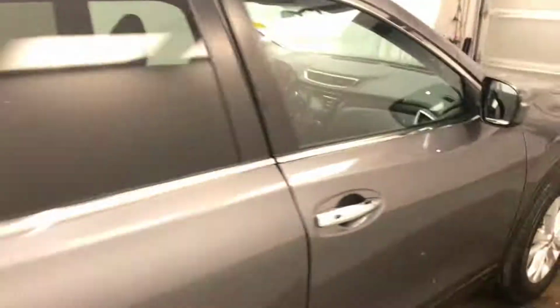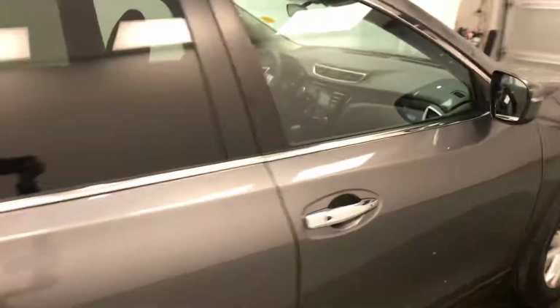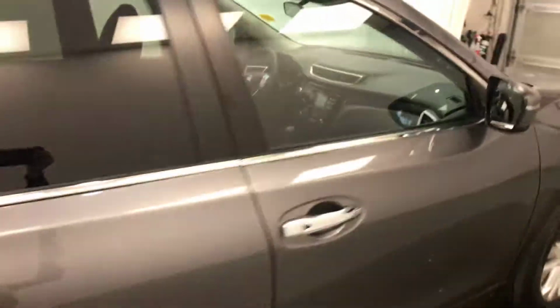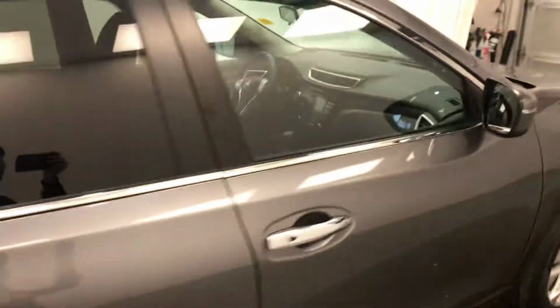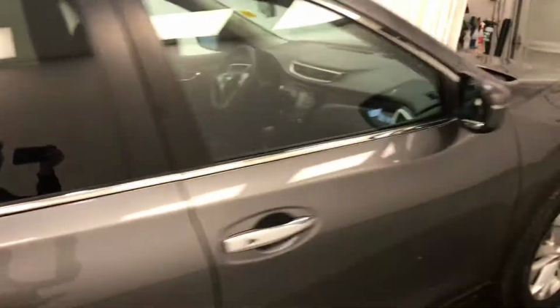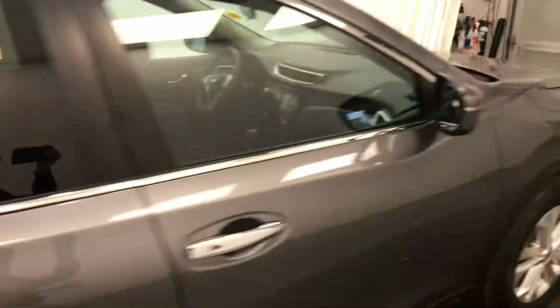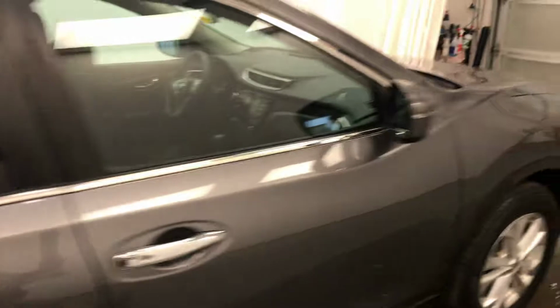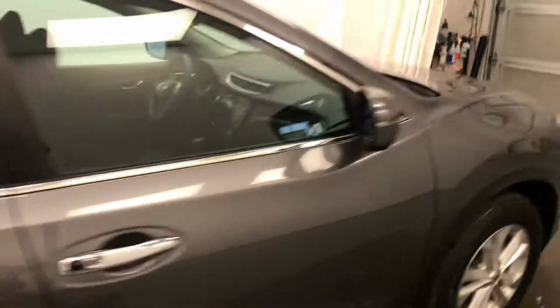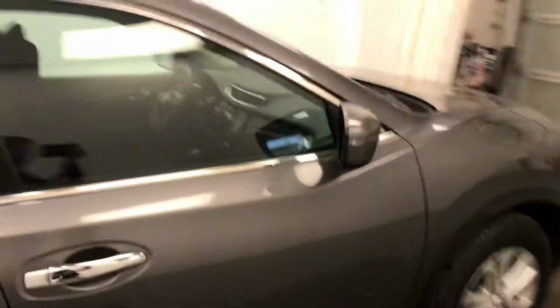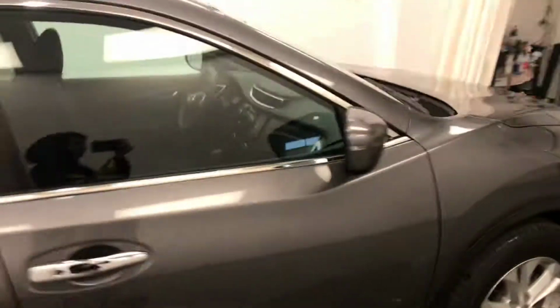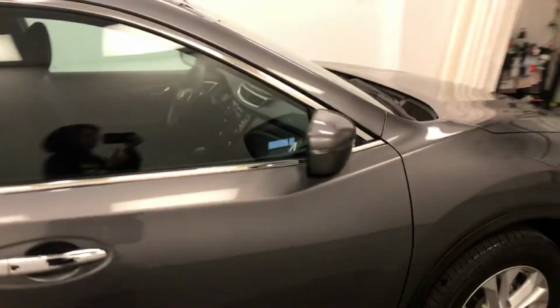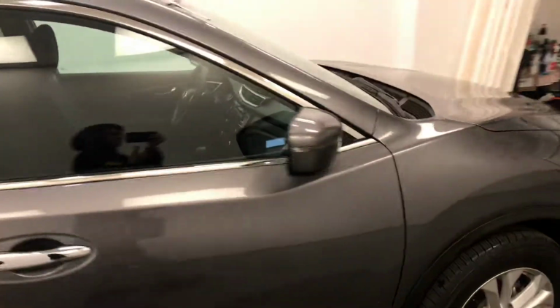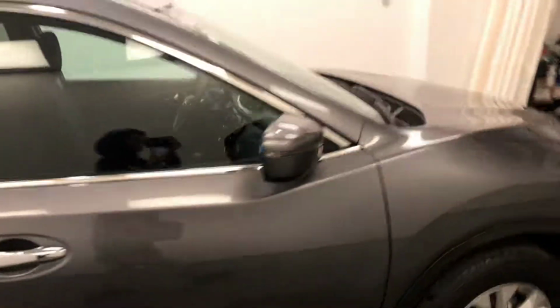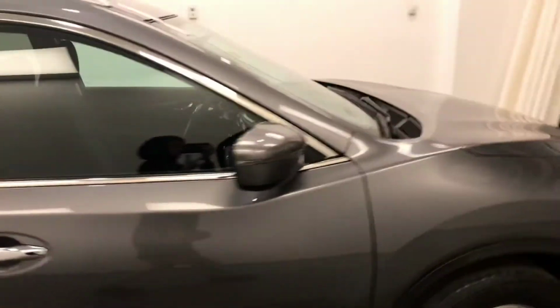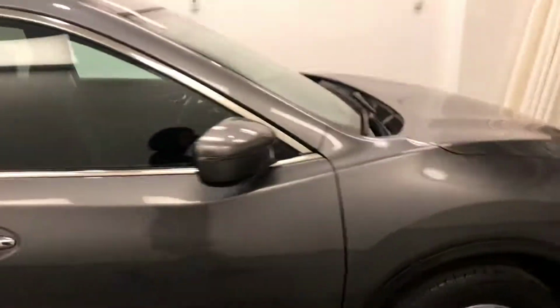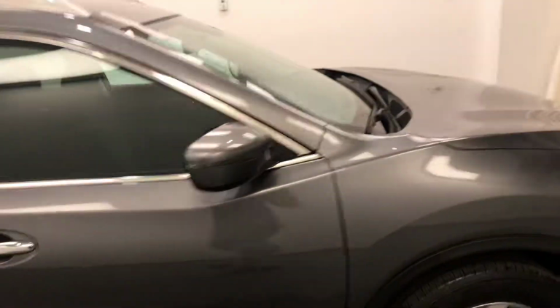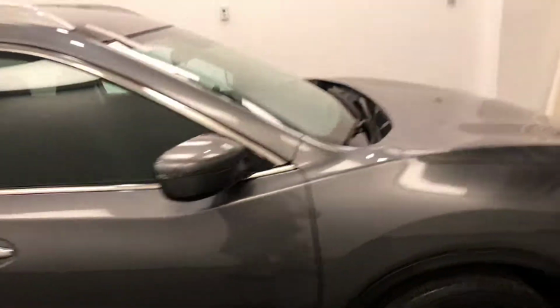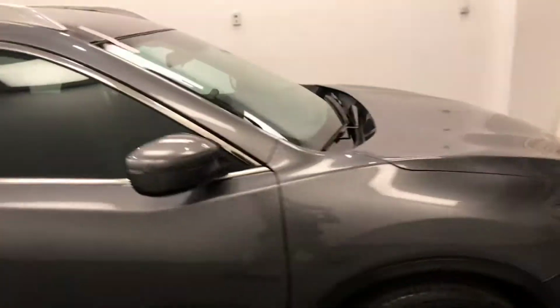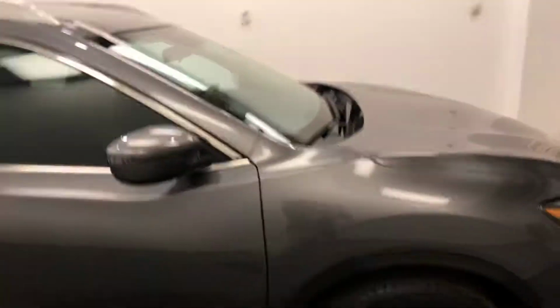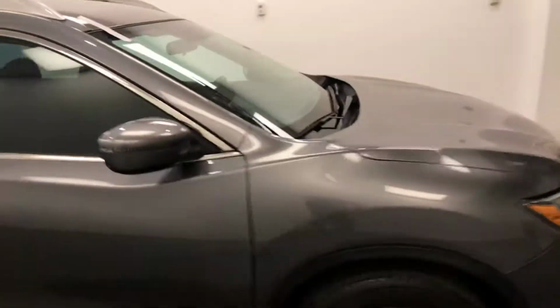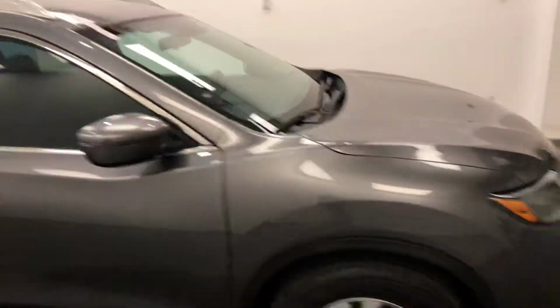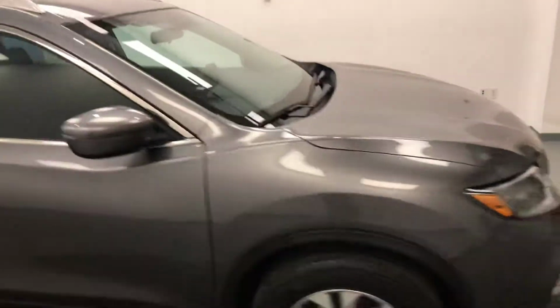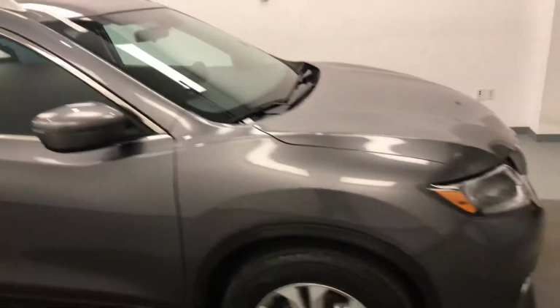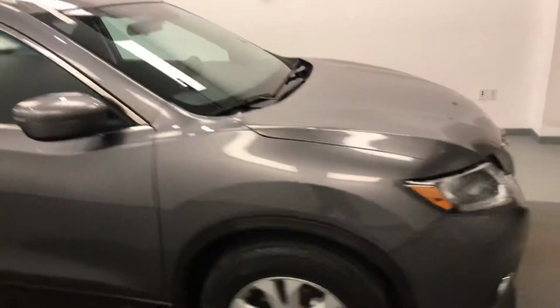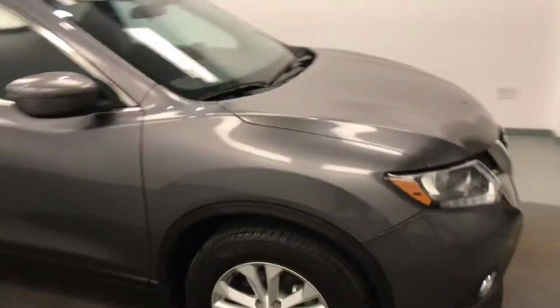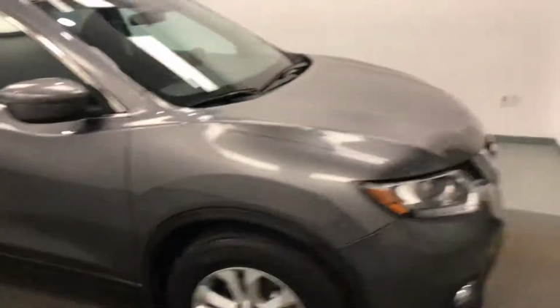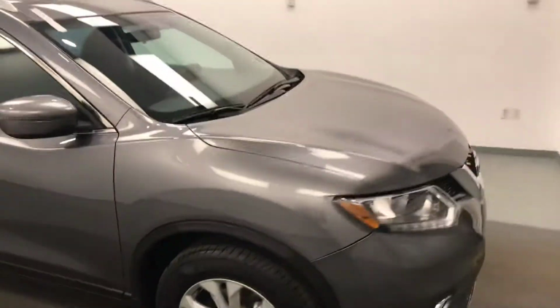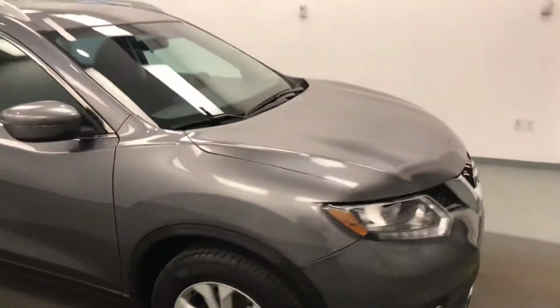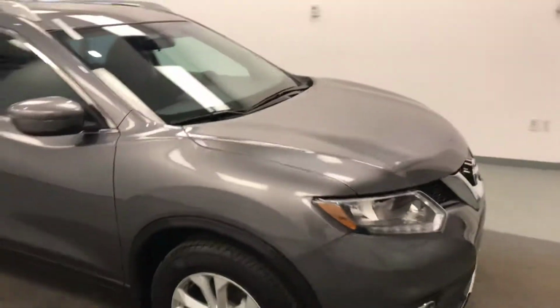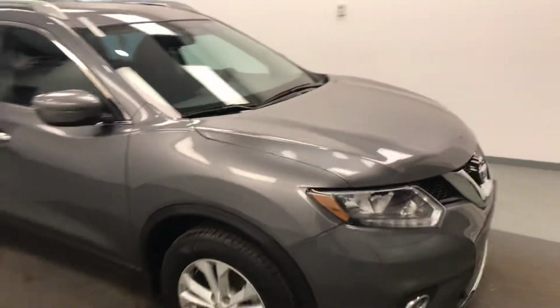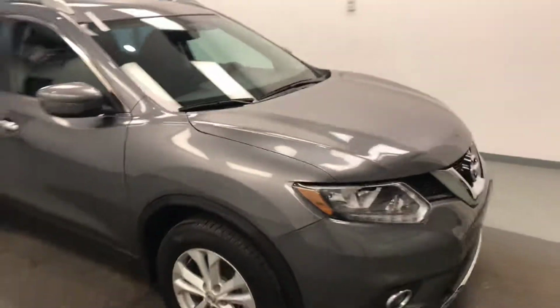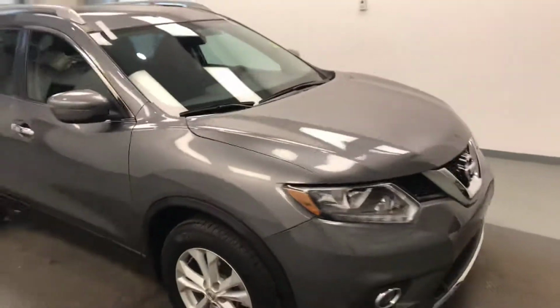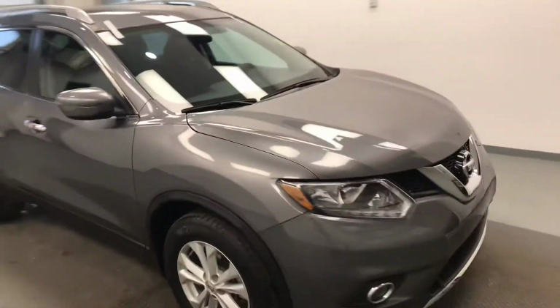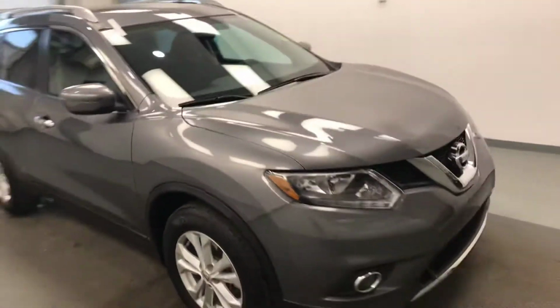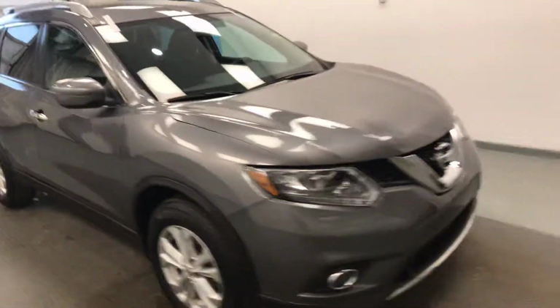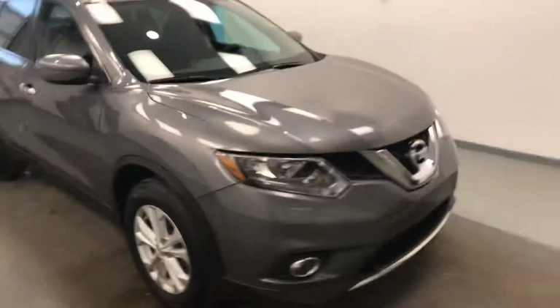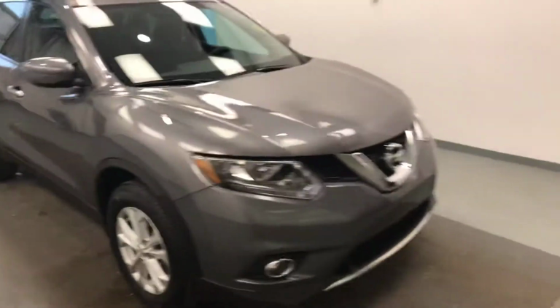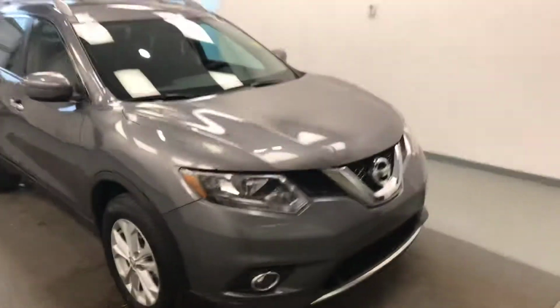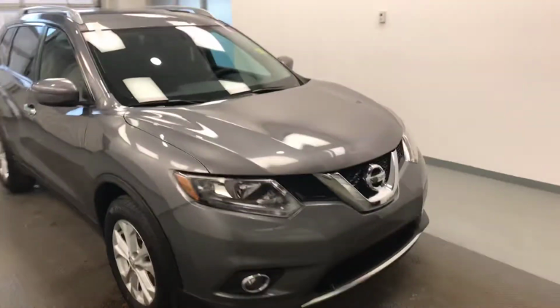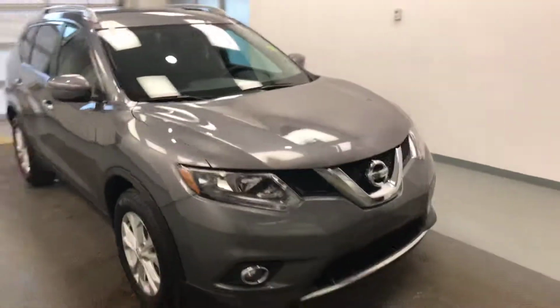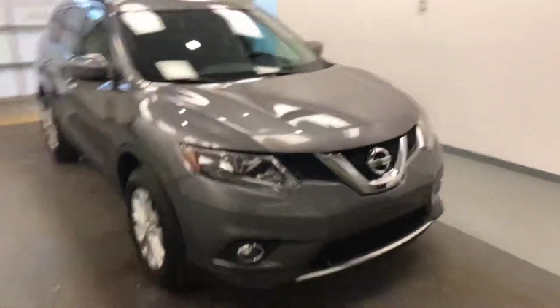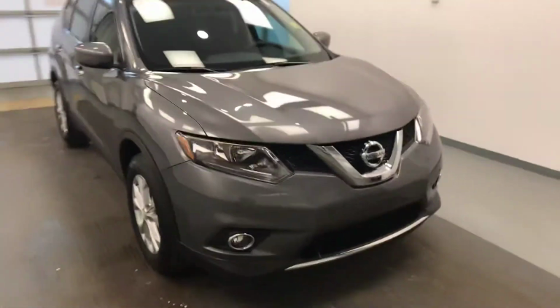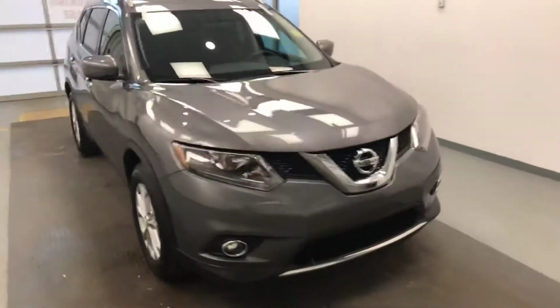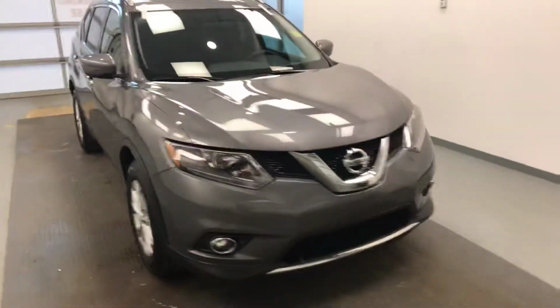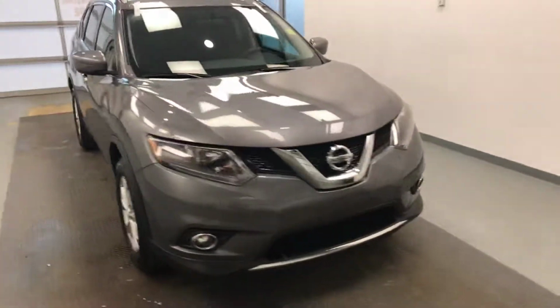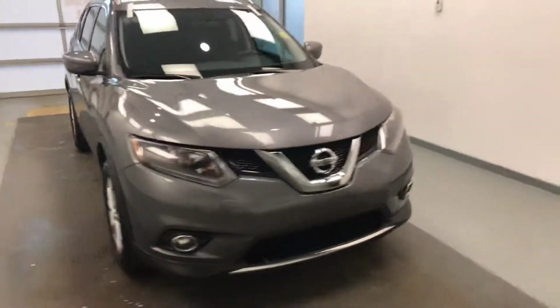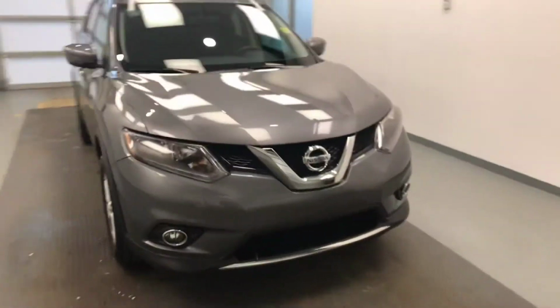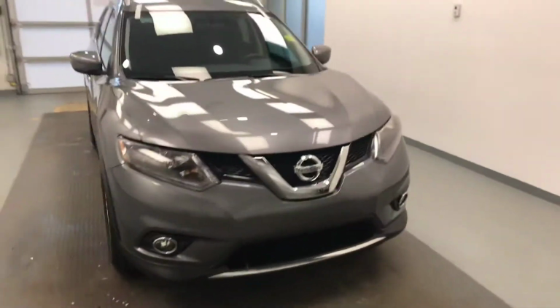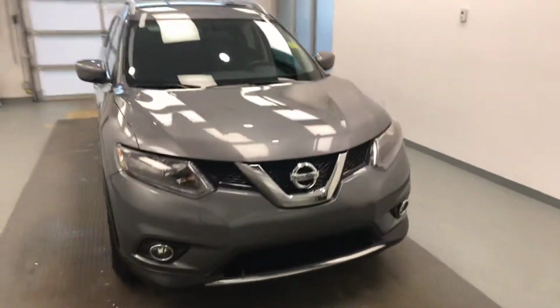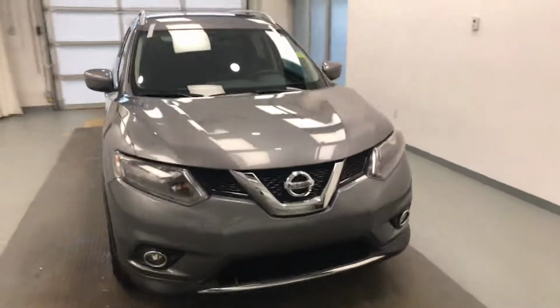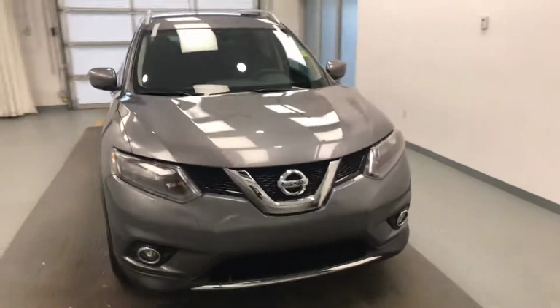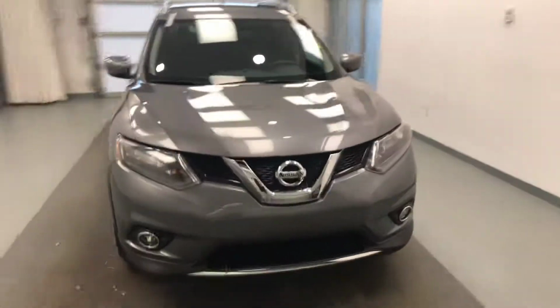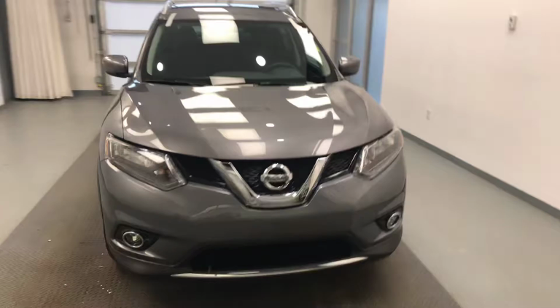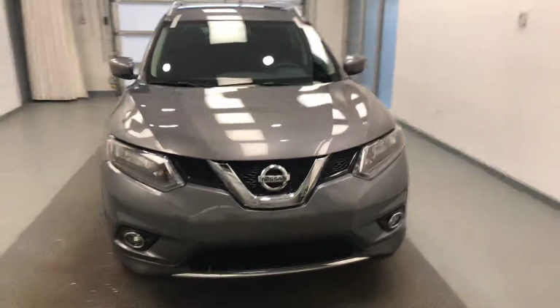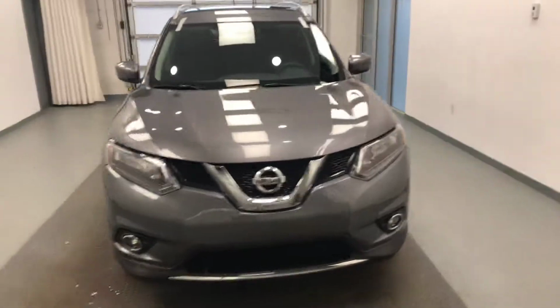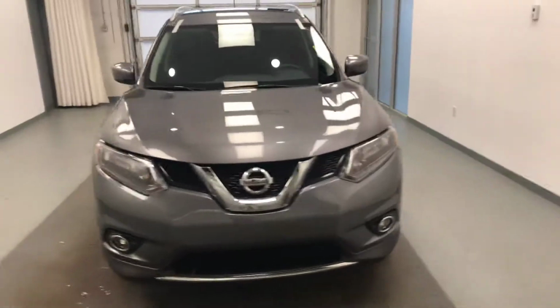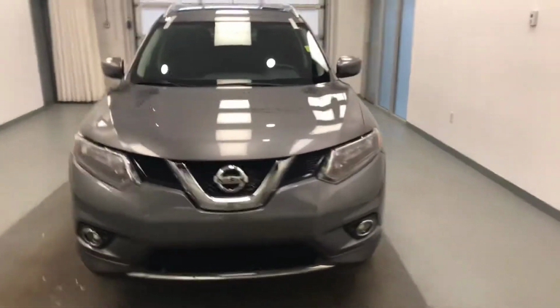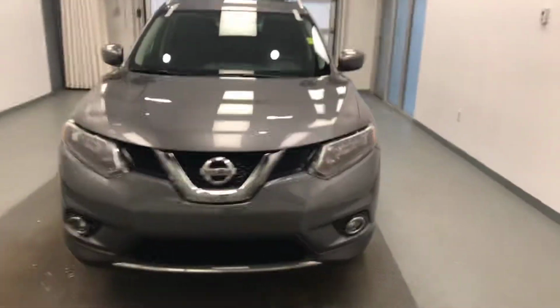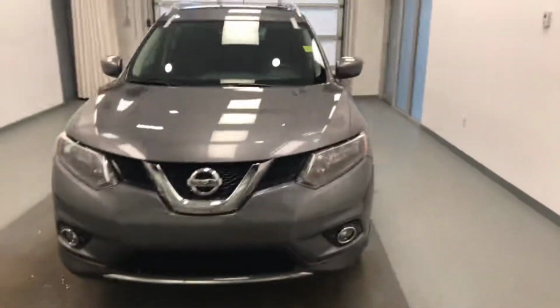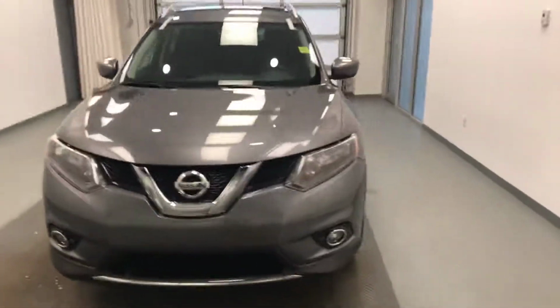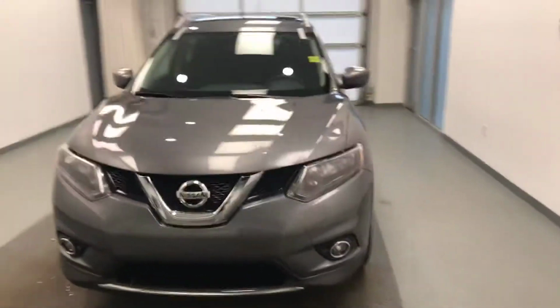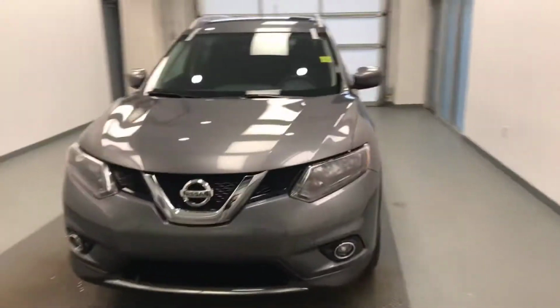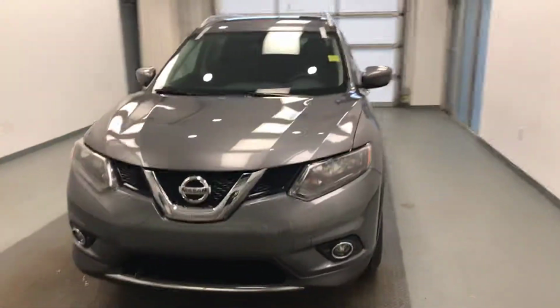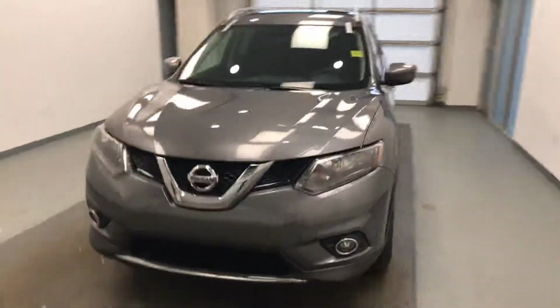Once again, we're reviewing stock number 175441, a 2016 Nissan Rogue. Our exterior color is silver.